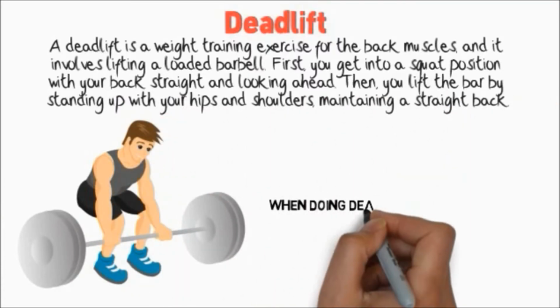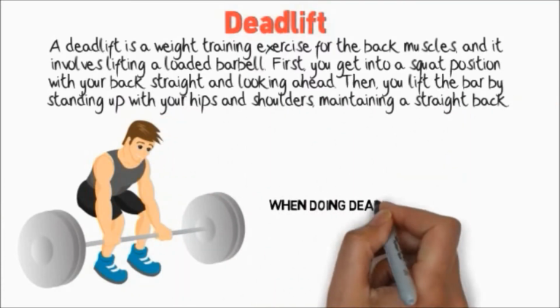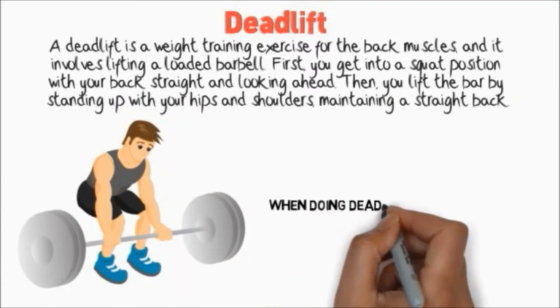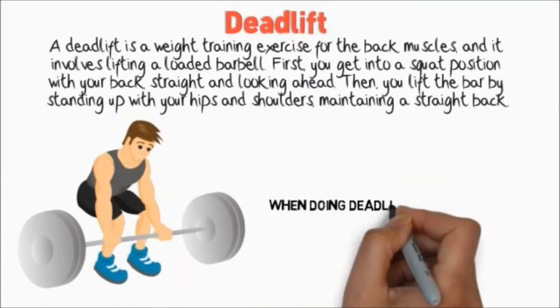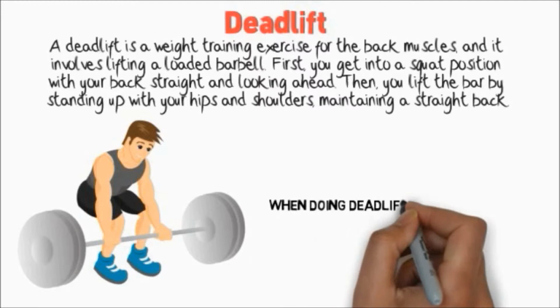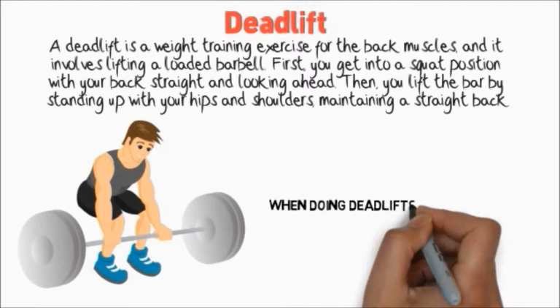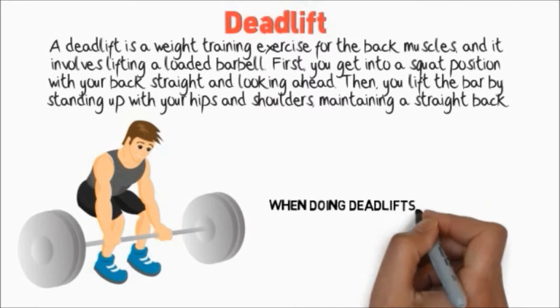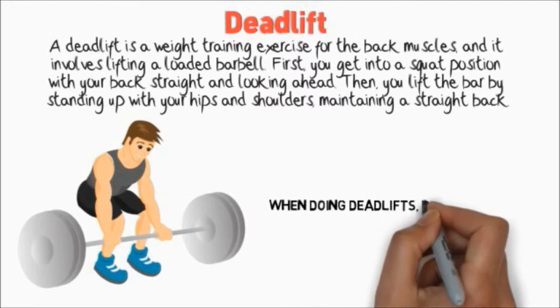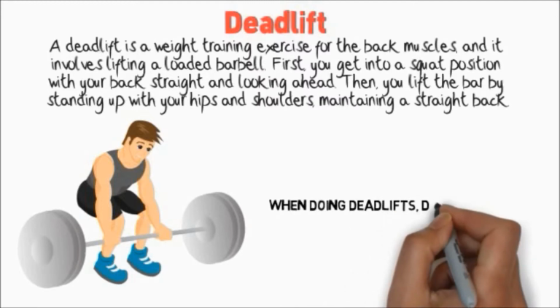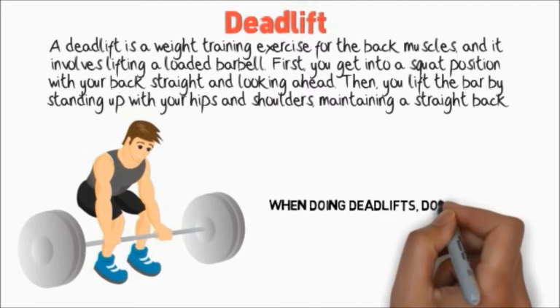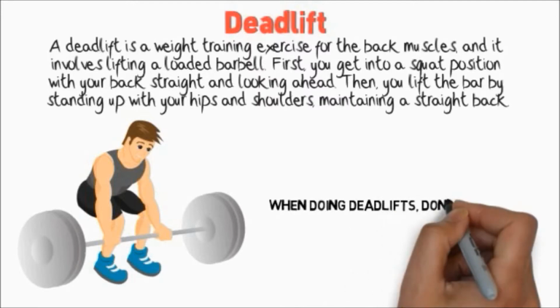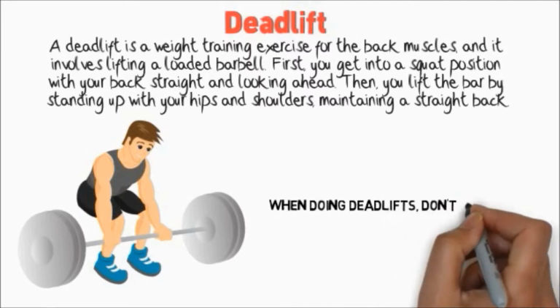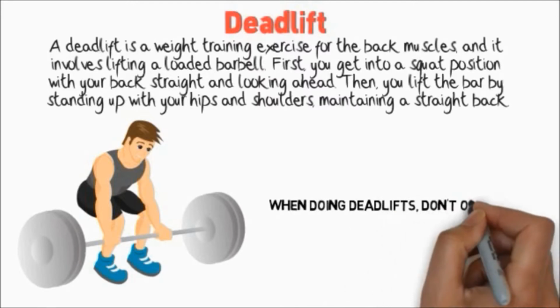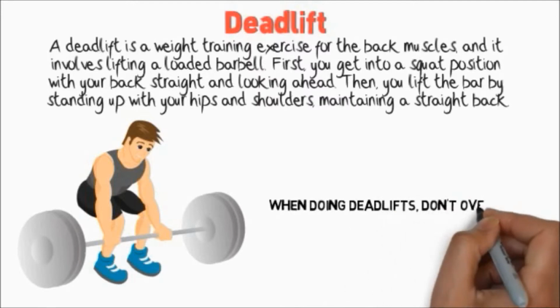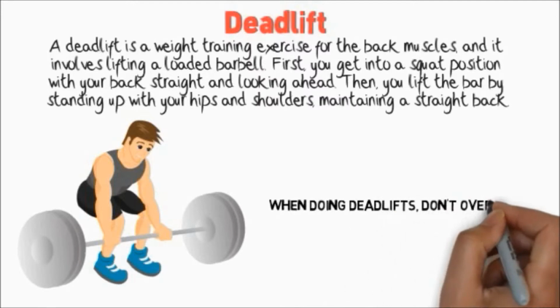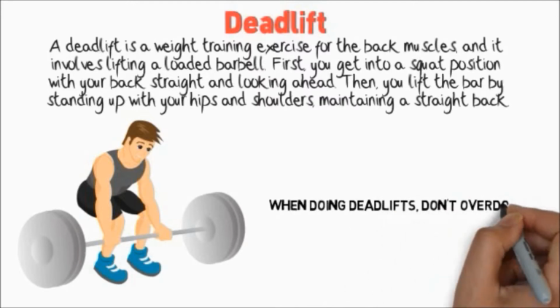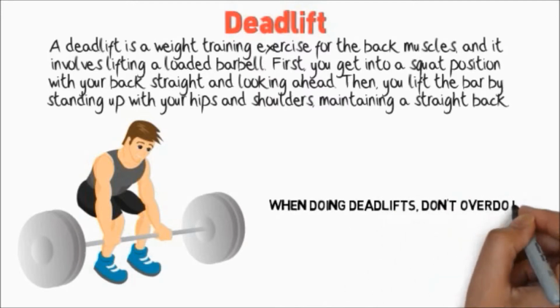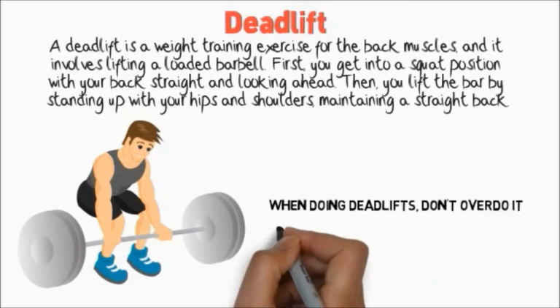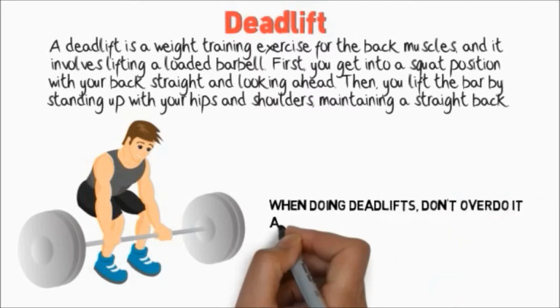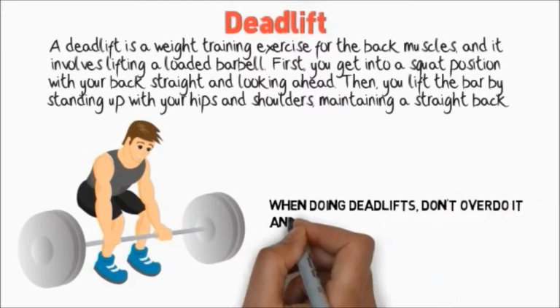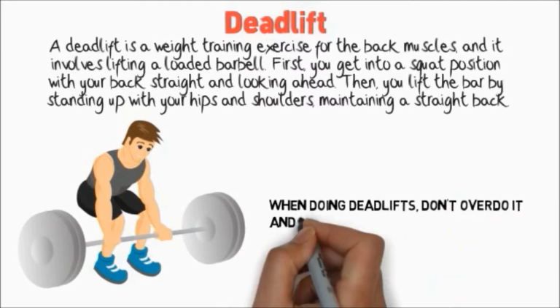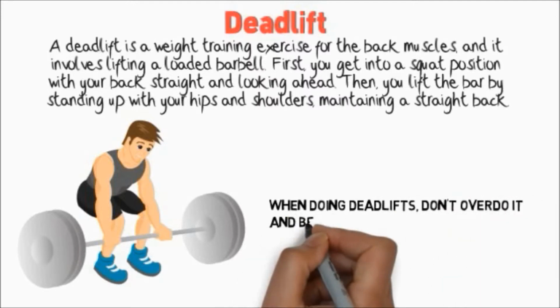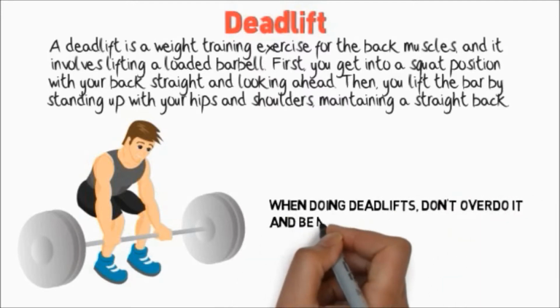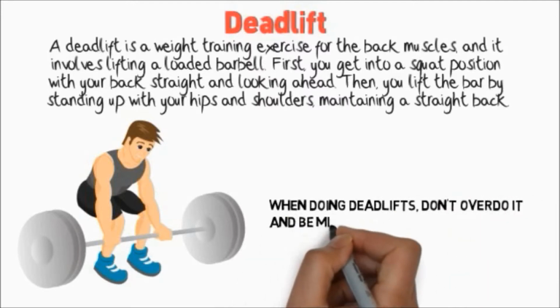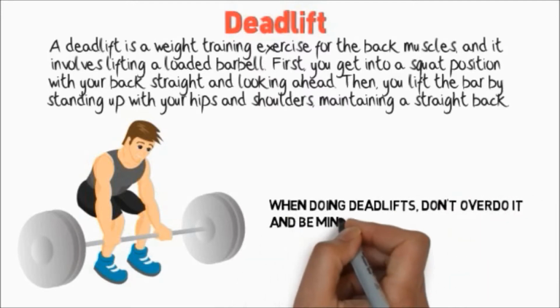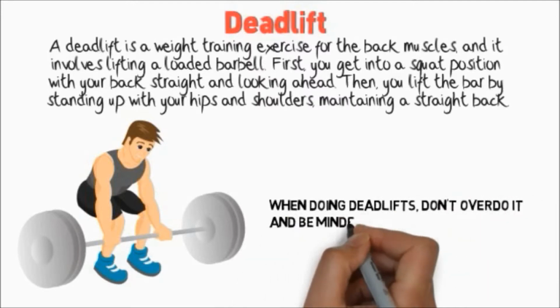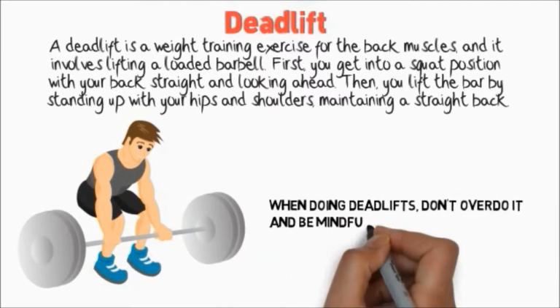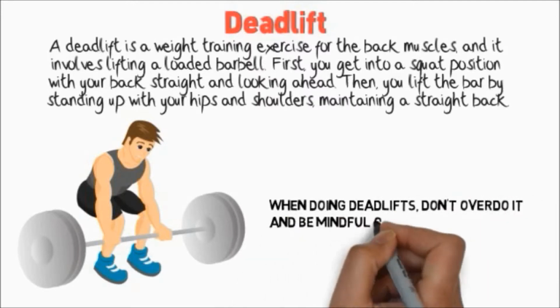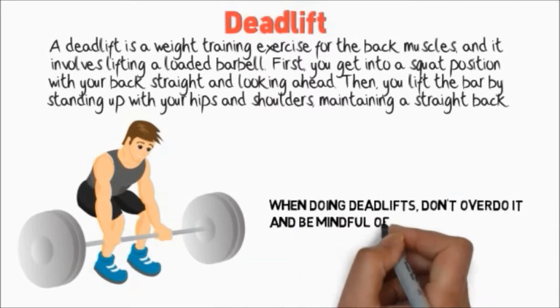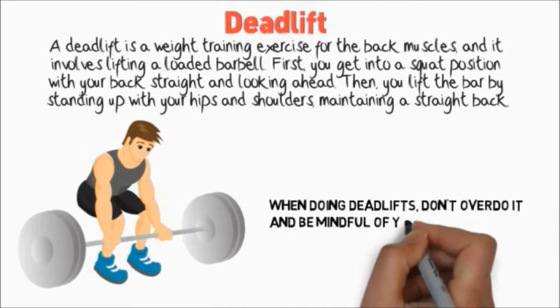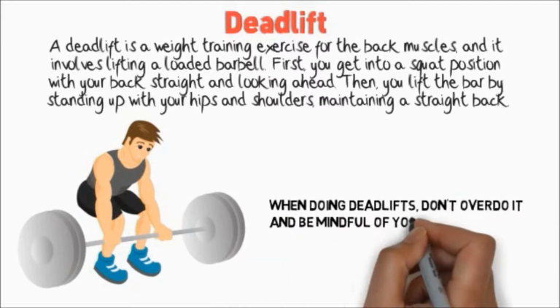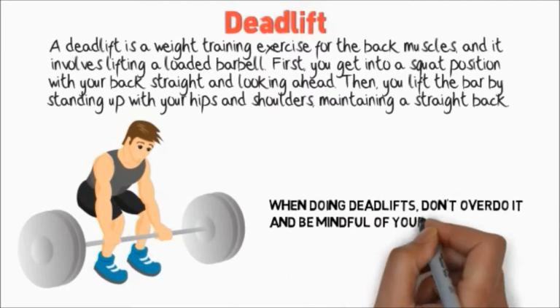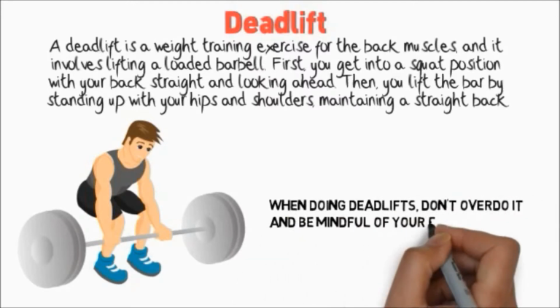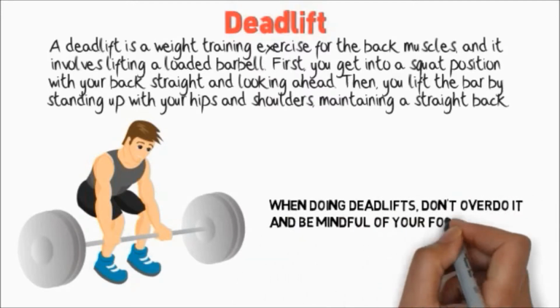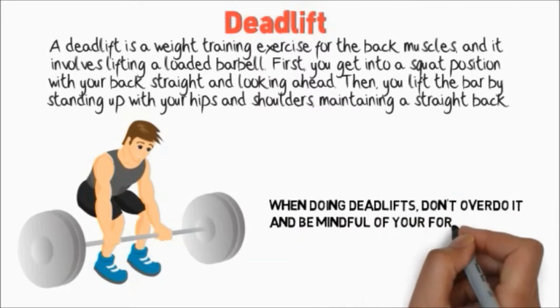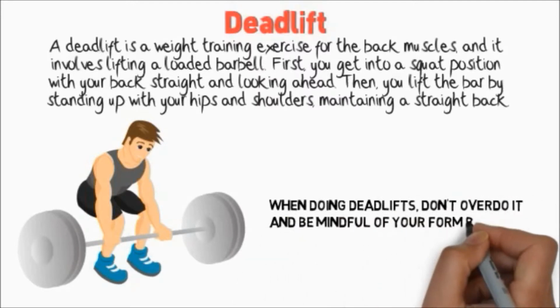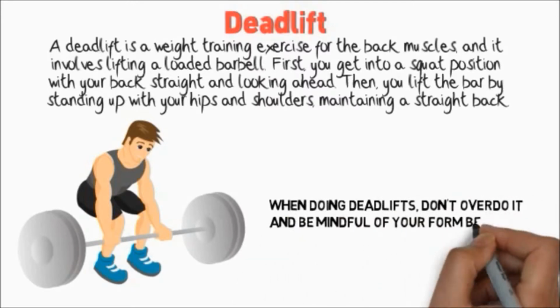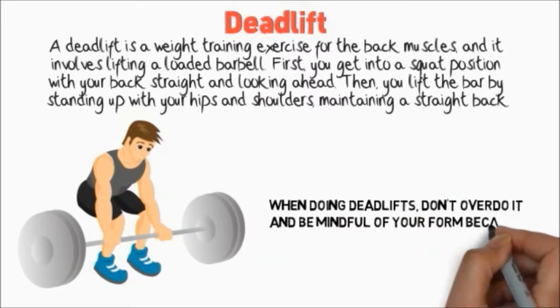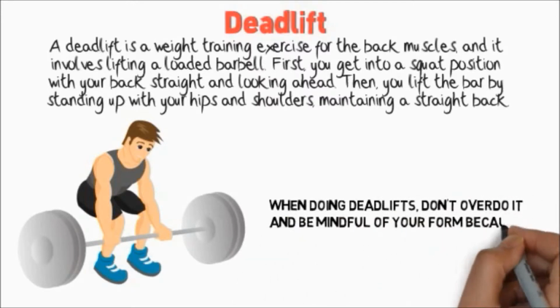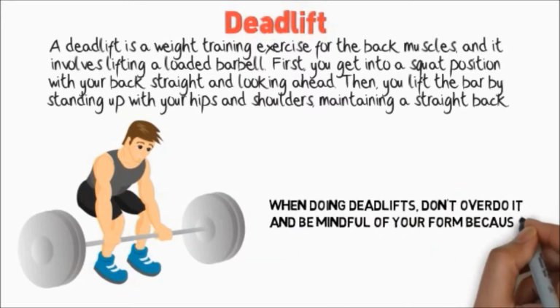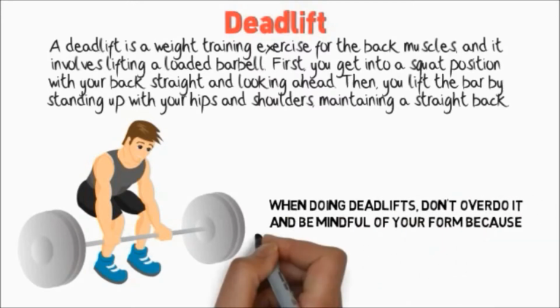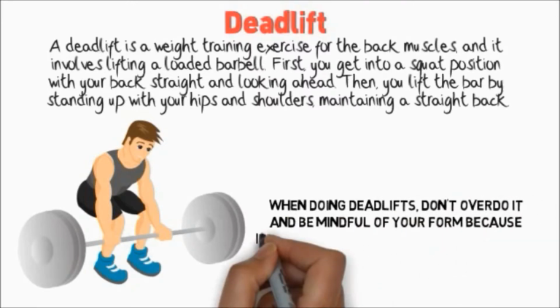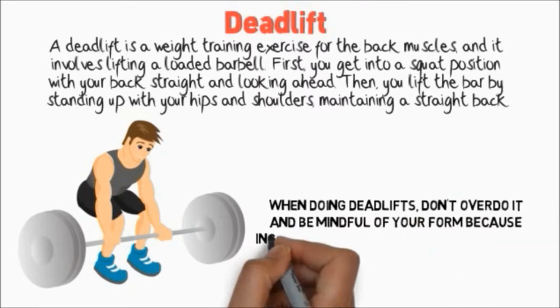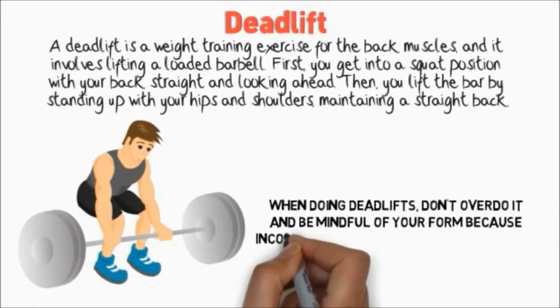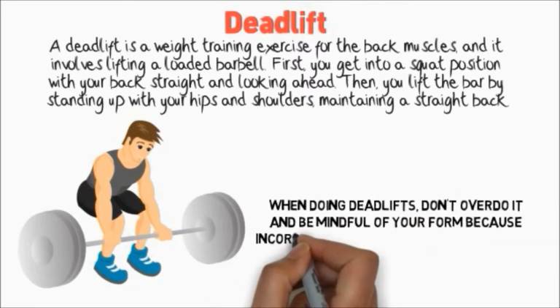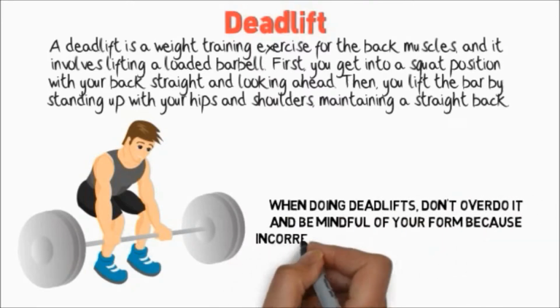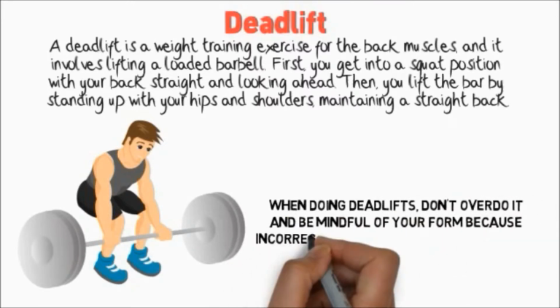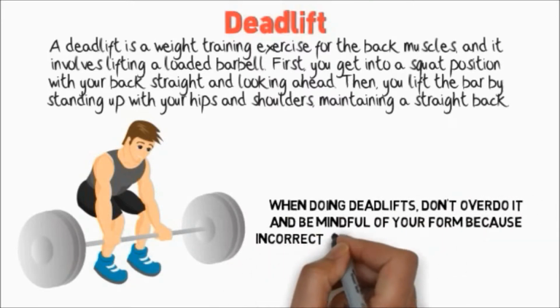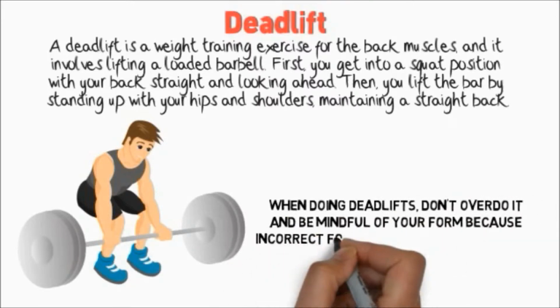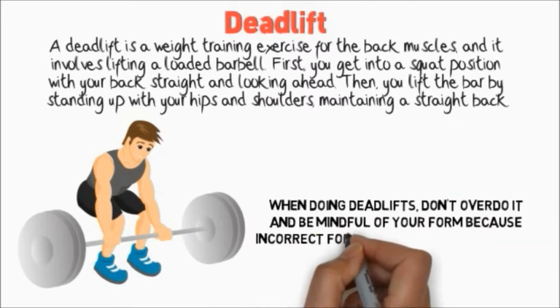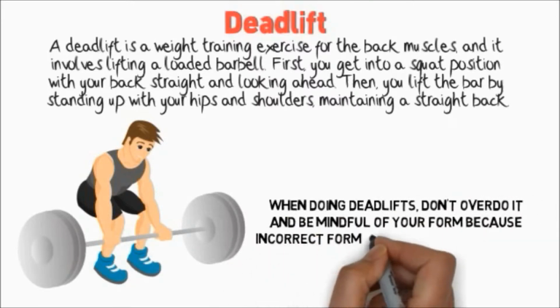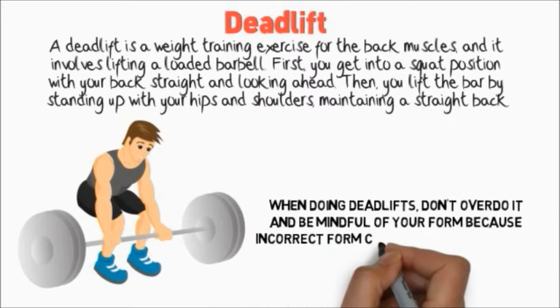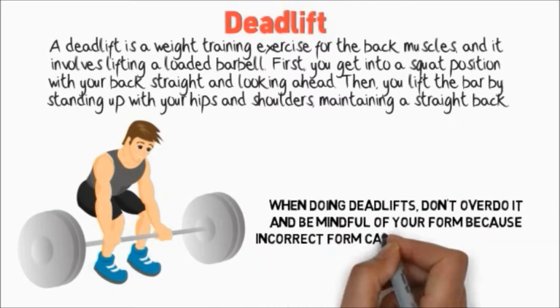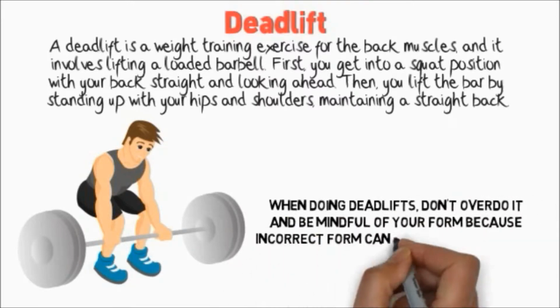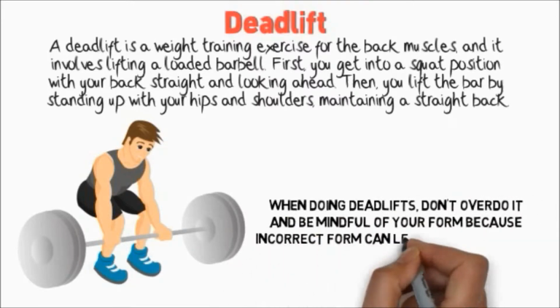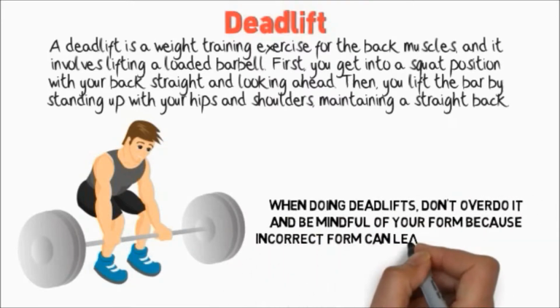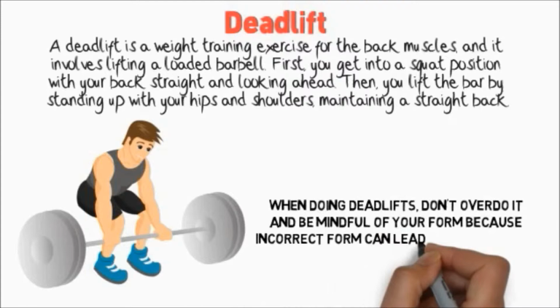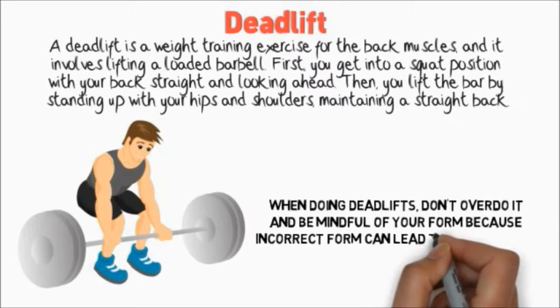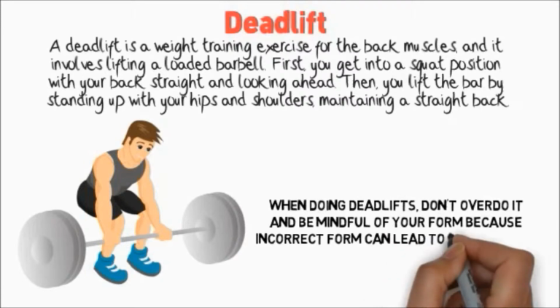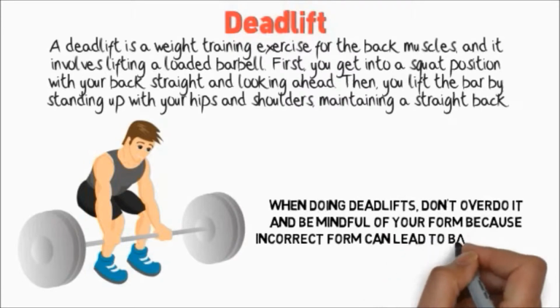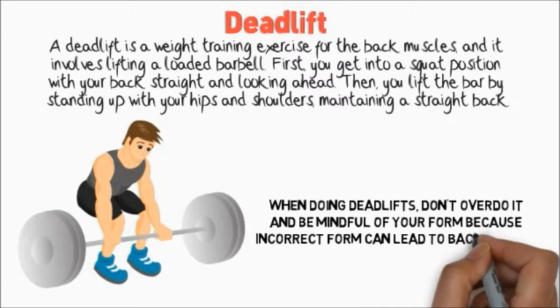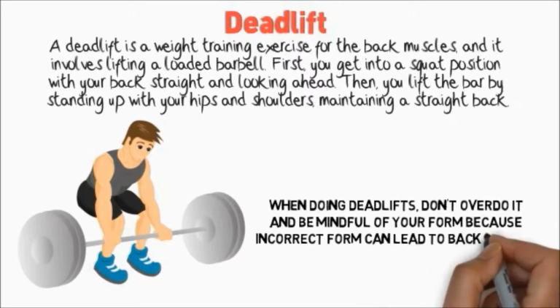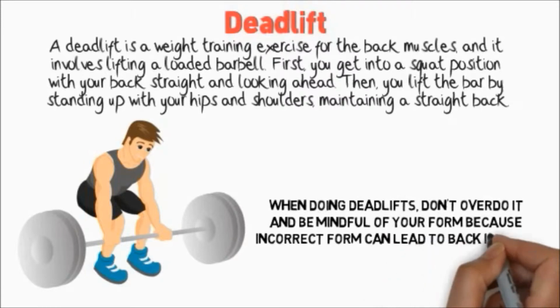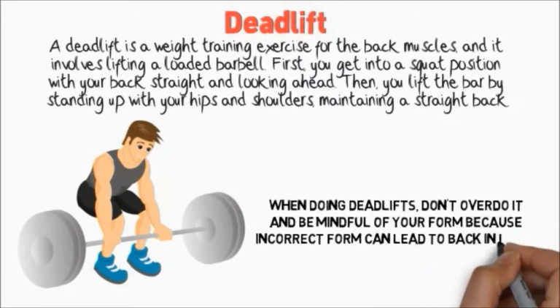When doing deadlifts, don't overdo it and be mindful of your form, because incorrect form can lead to back injuries.